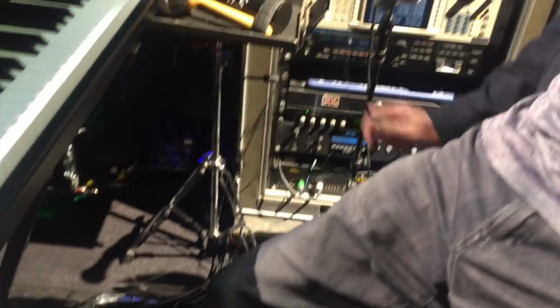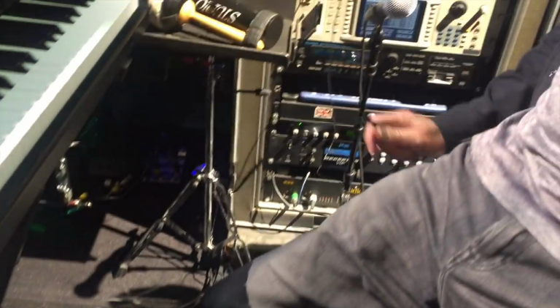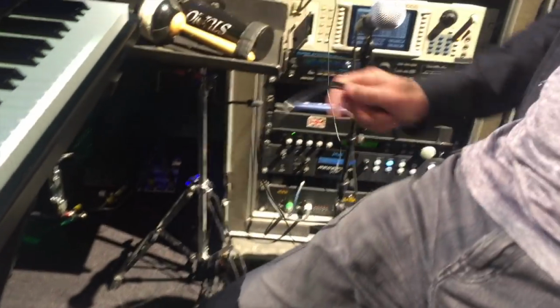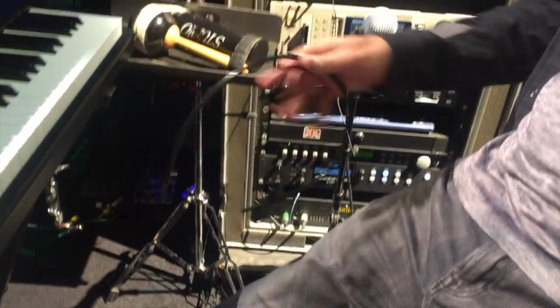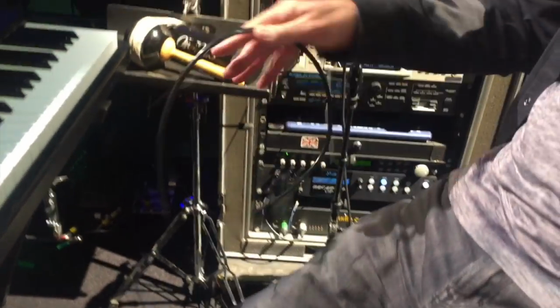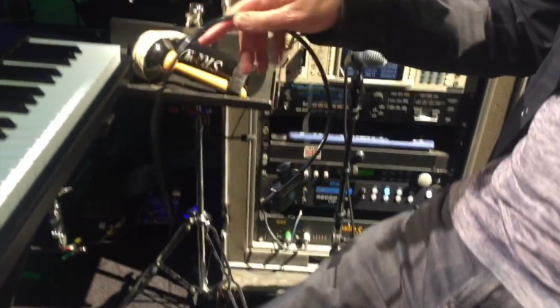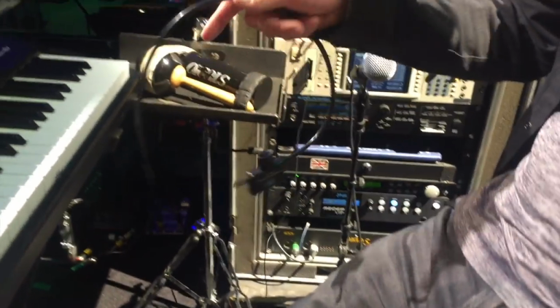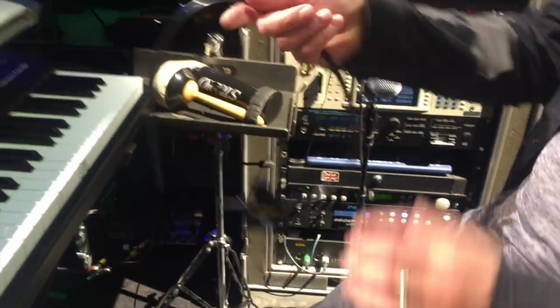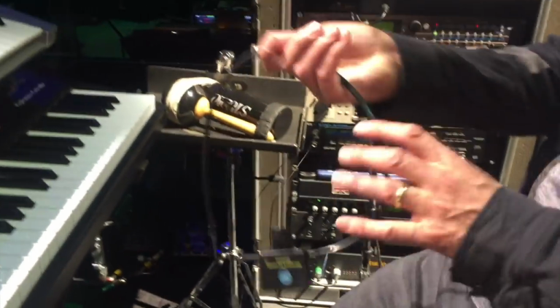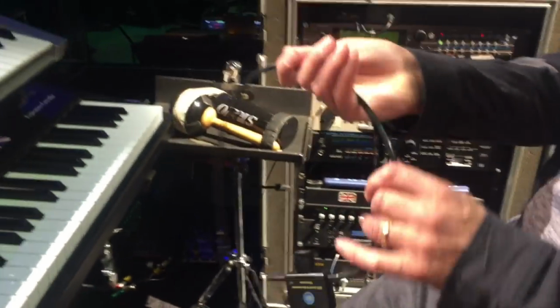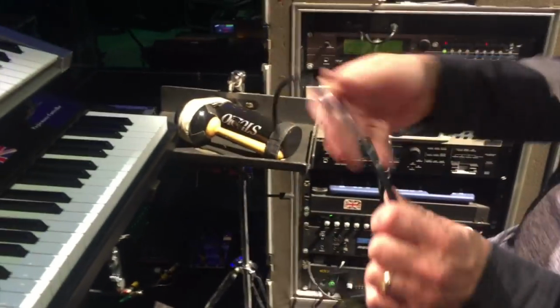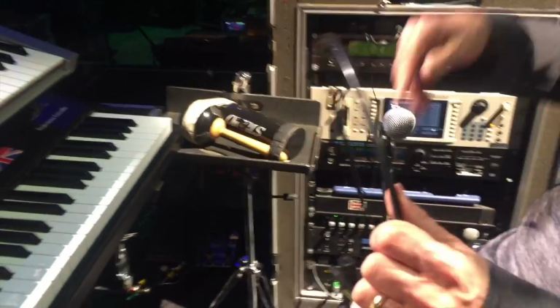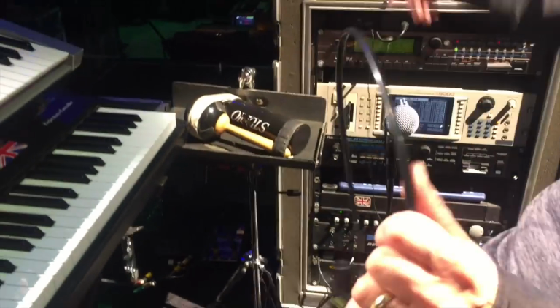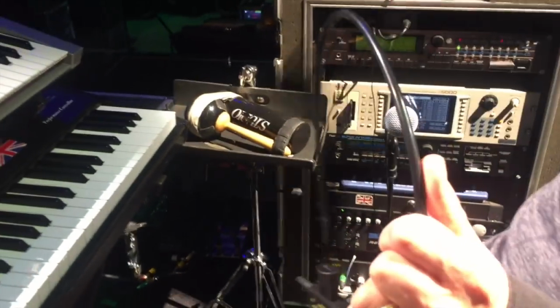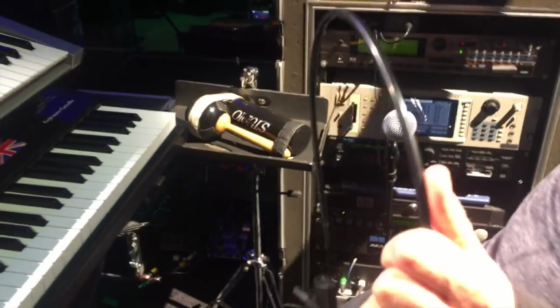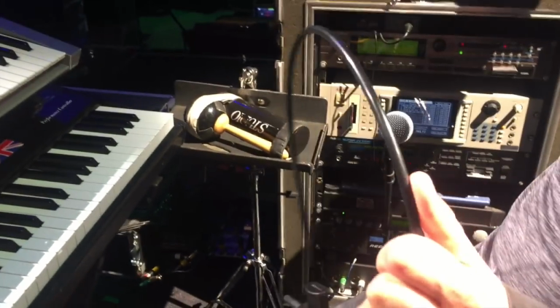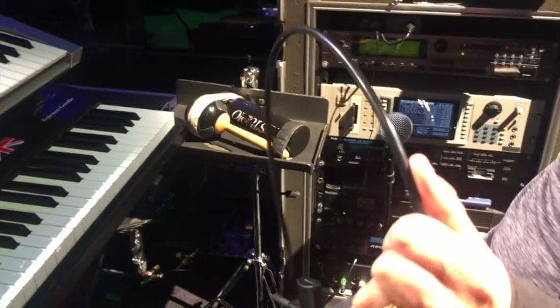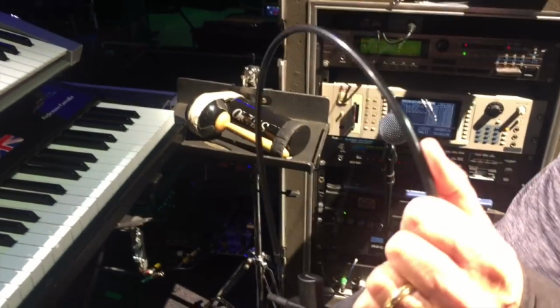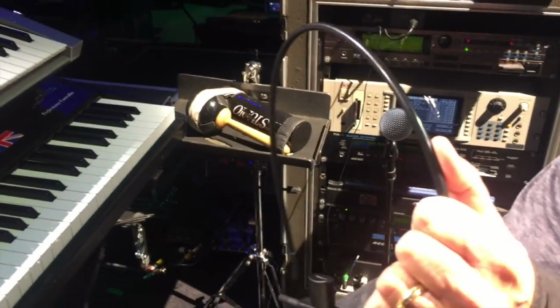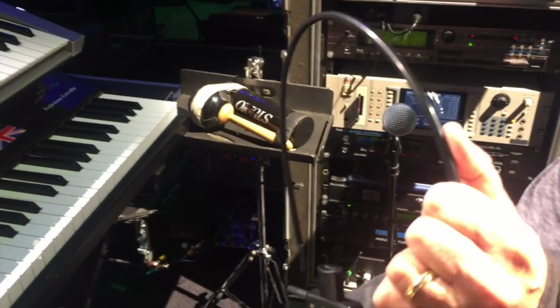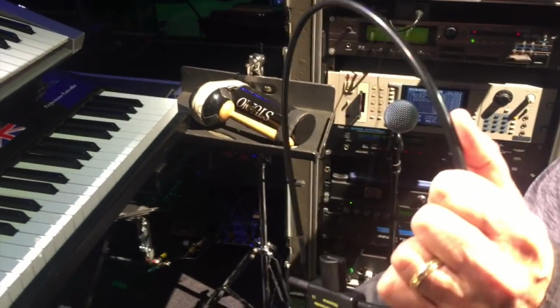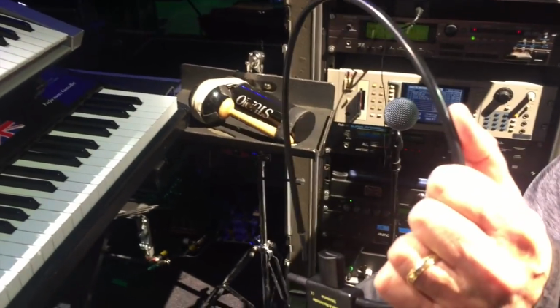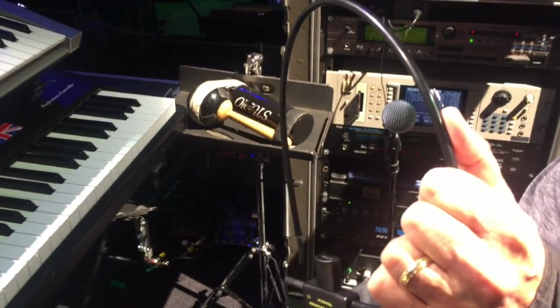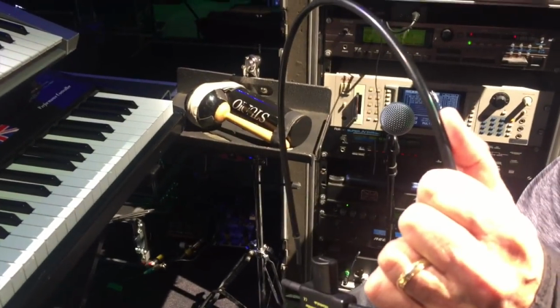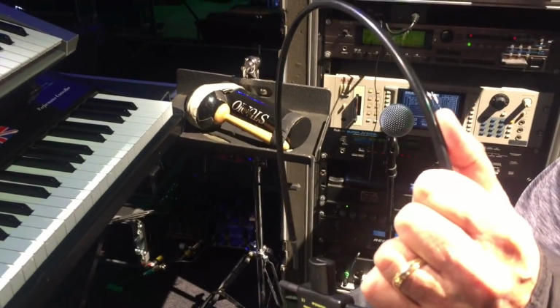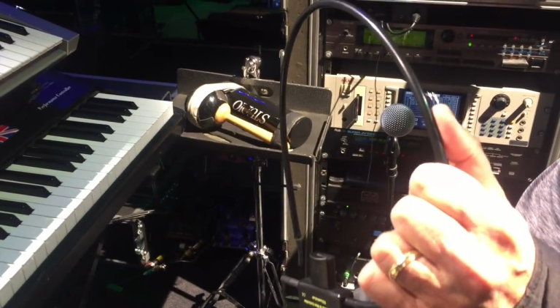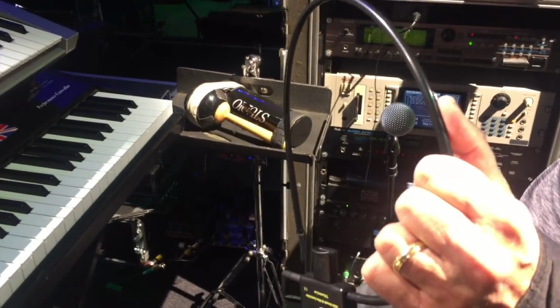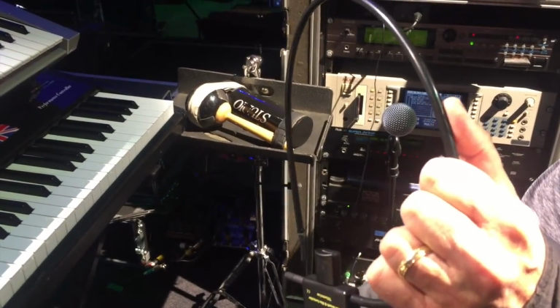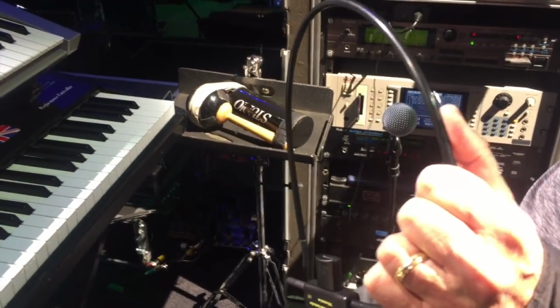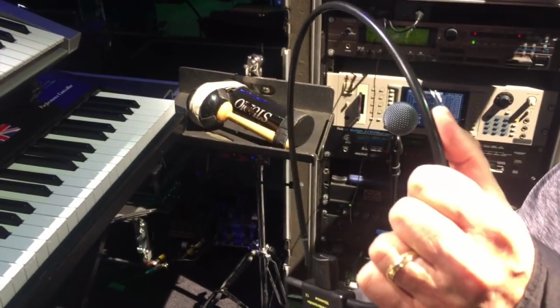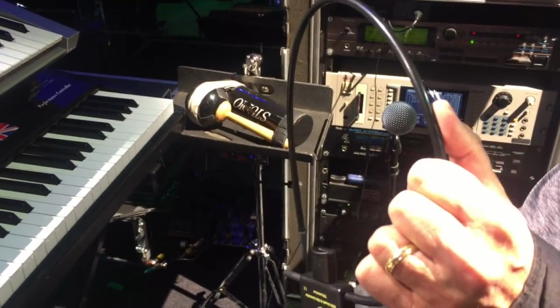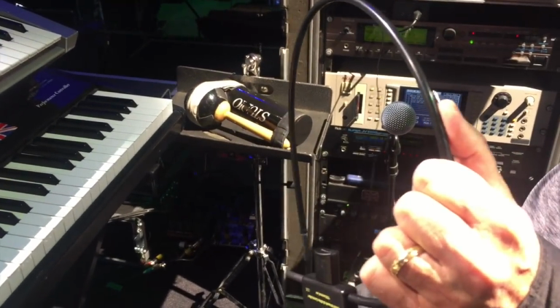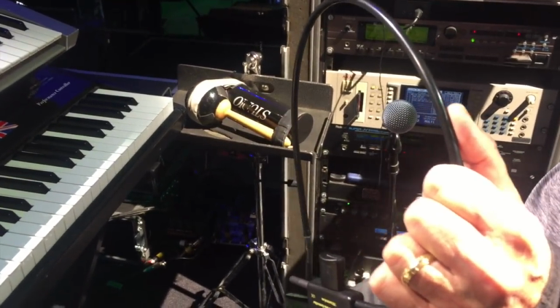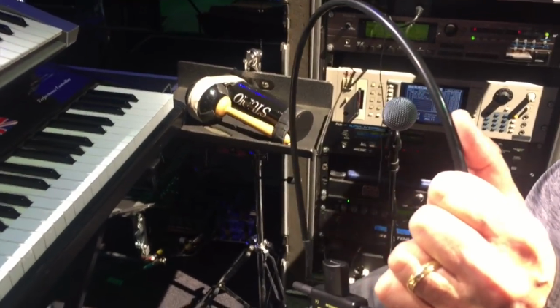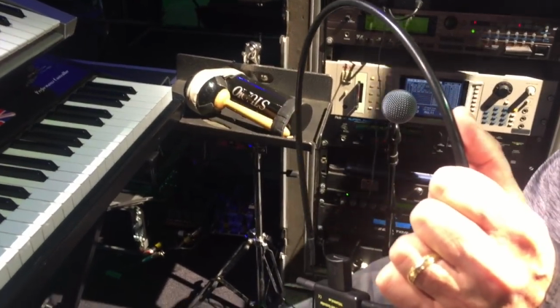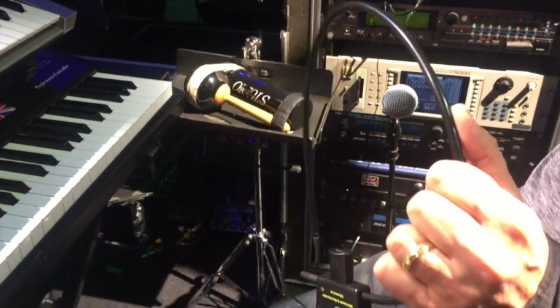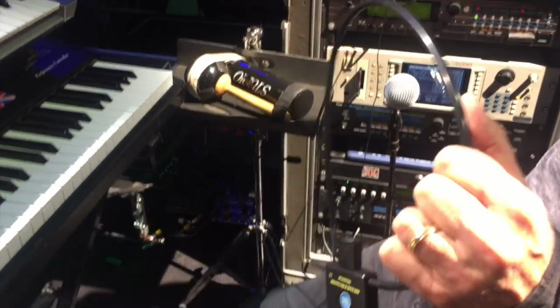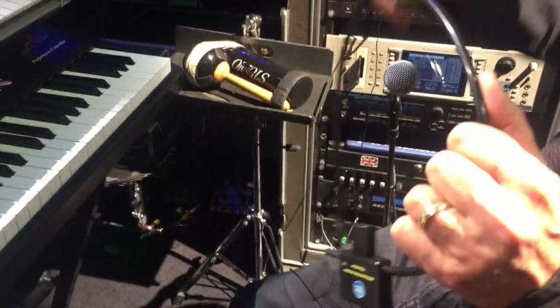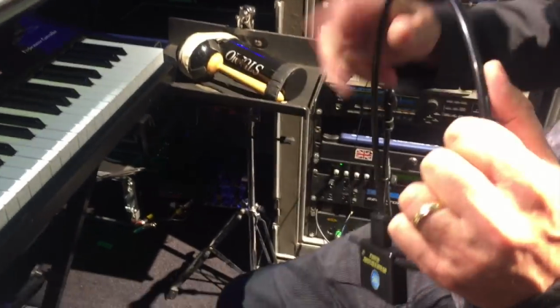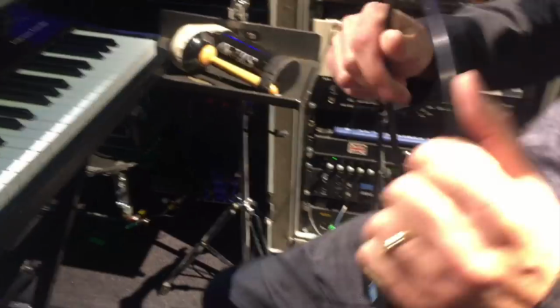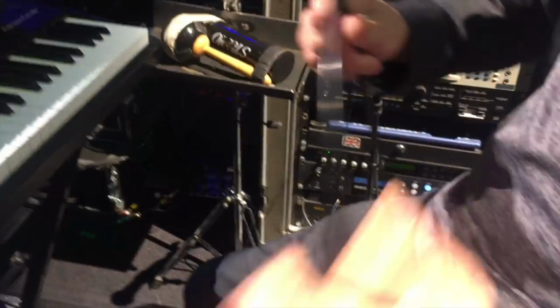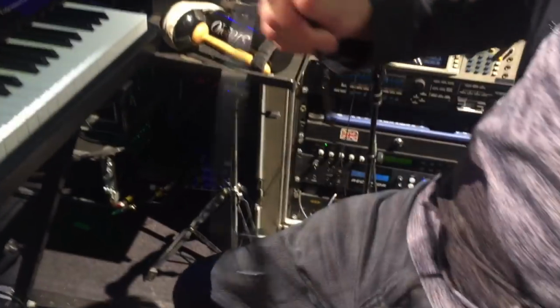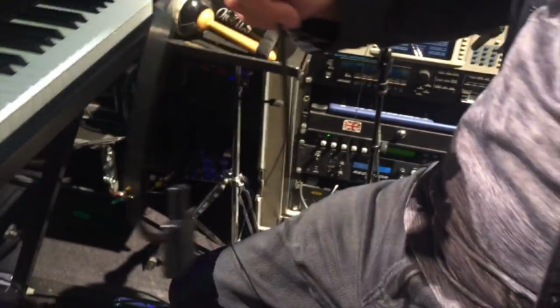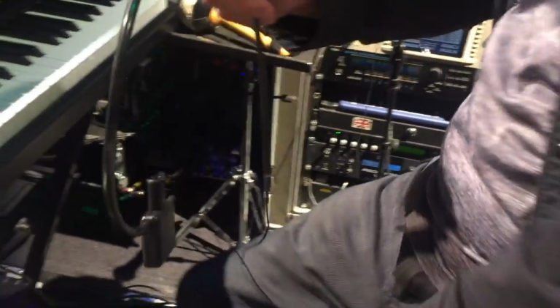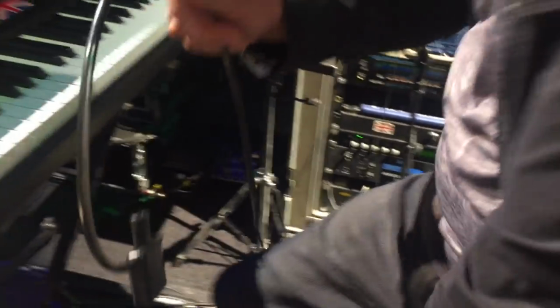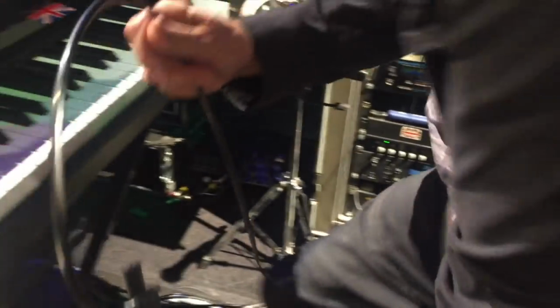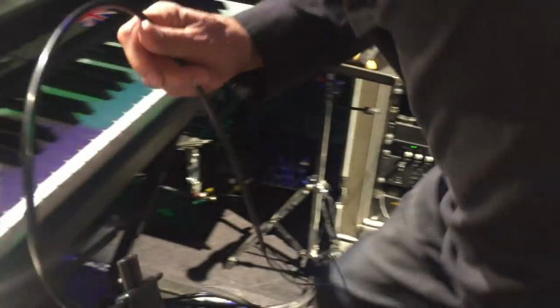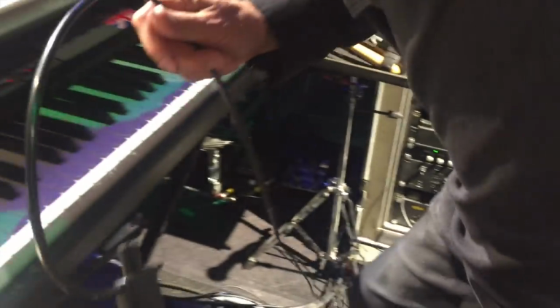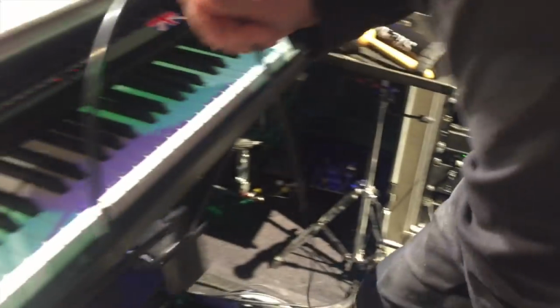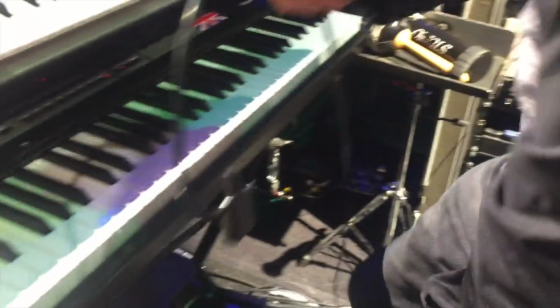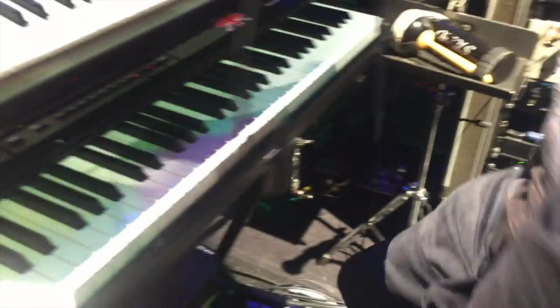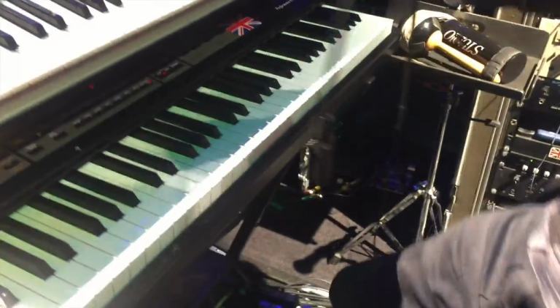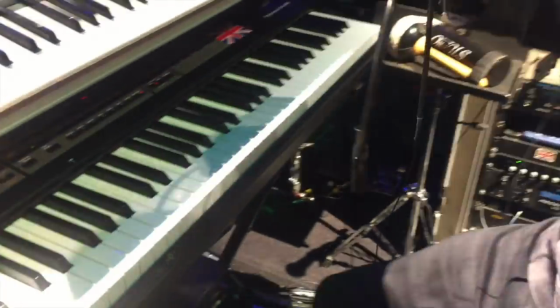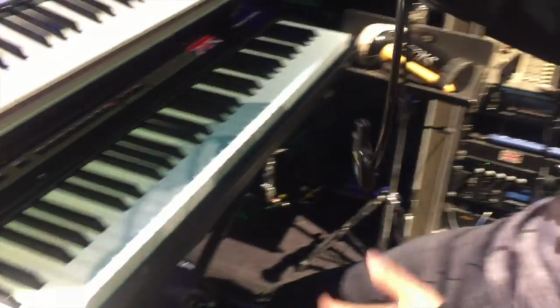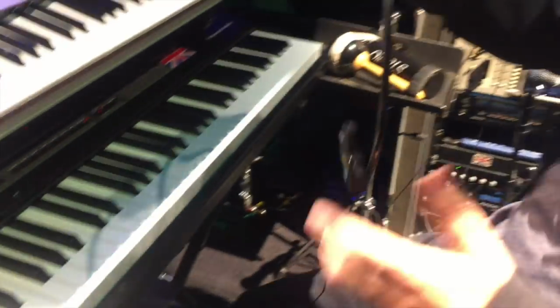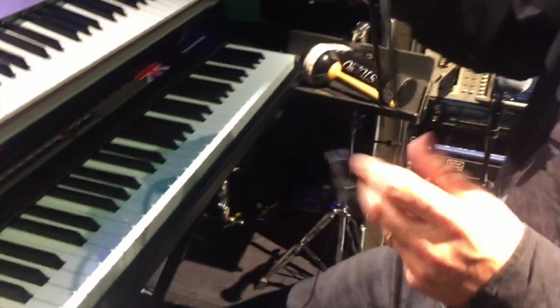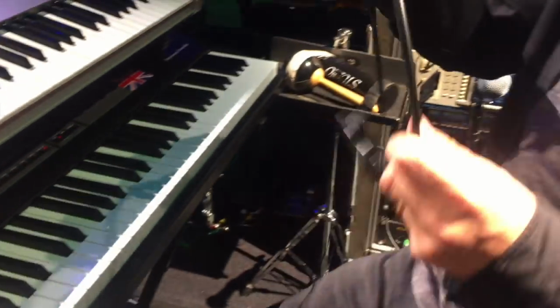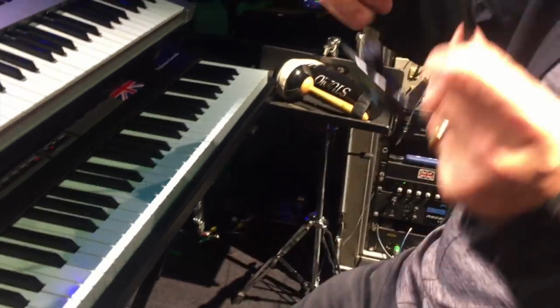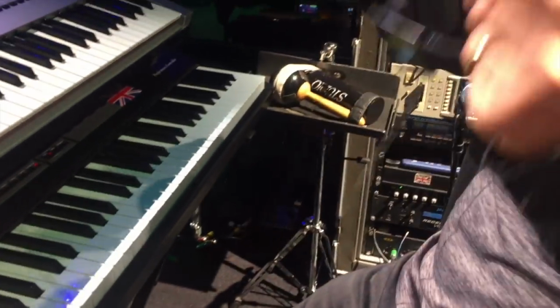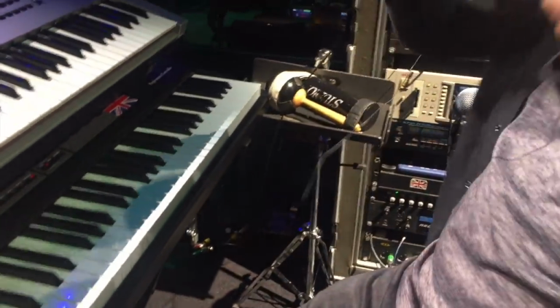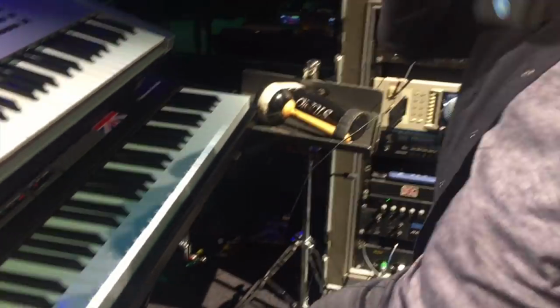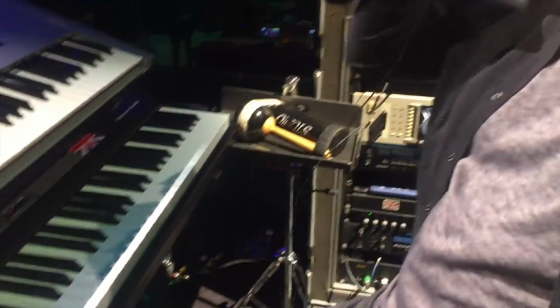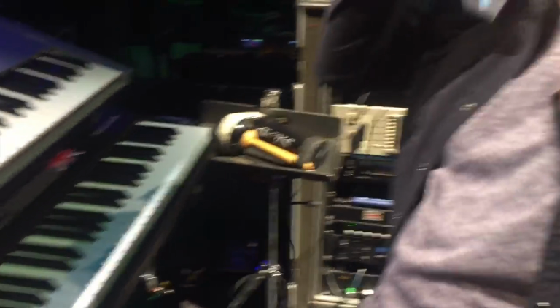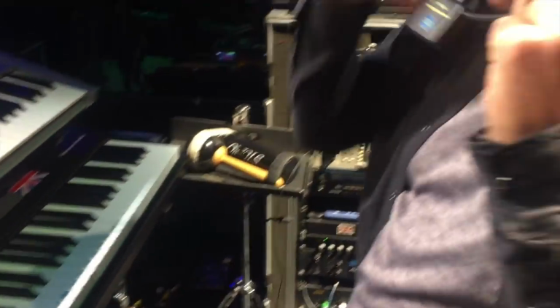Breath controller for brass sounds. So something like 'Lady Madonna' — I'm playing the saxophone on that.